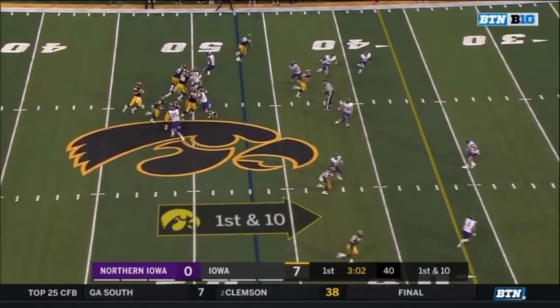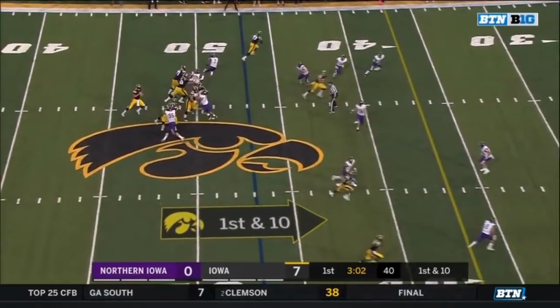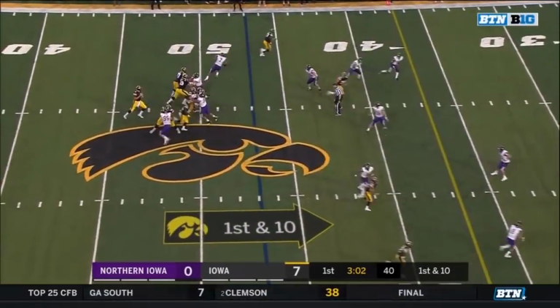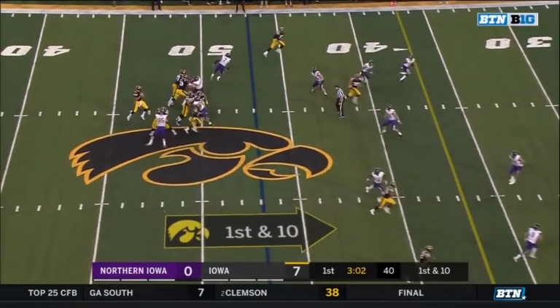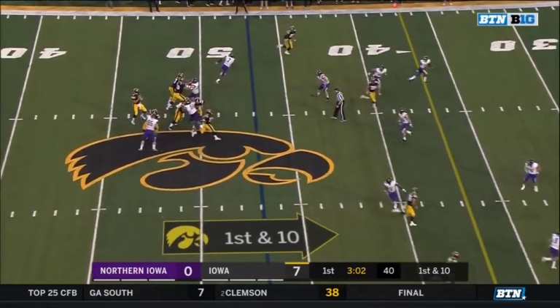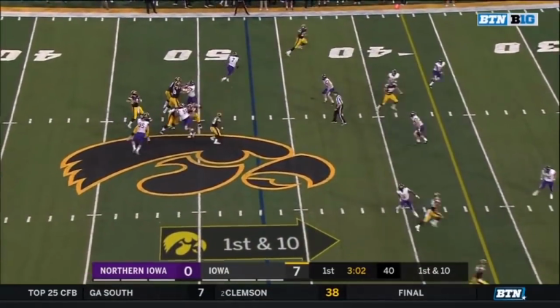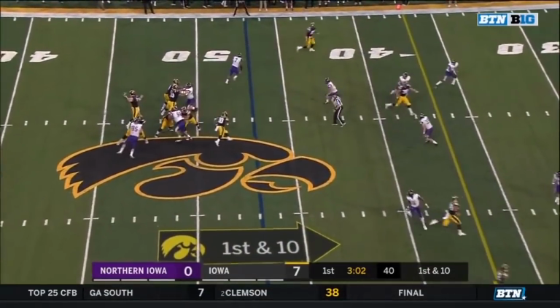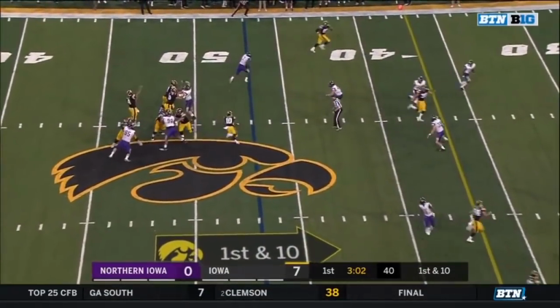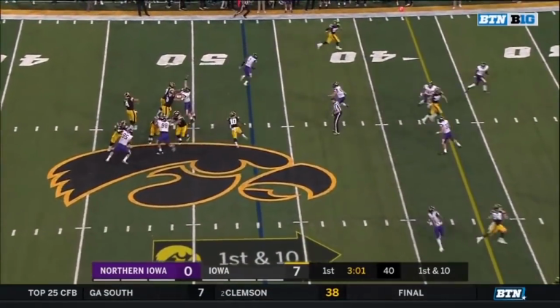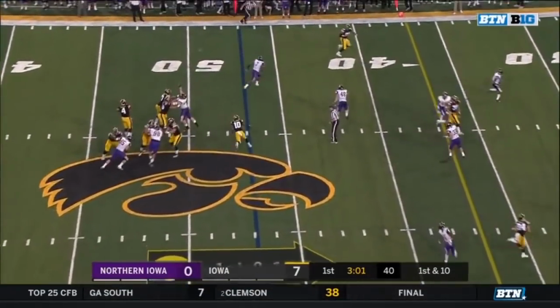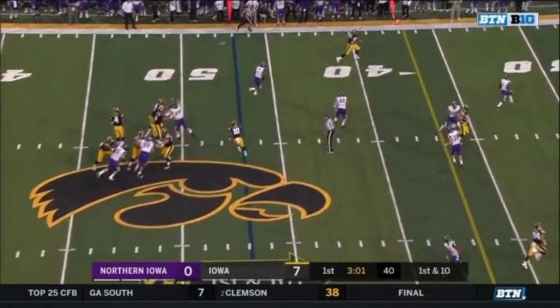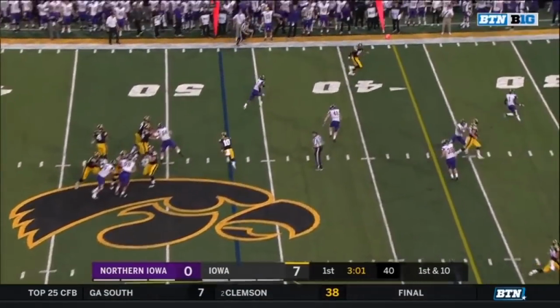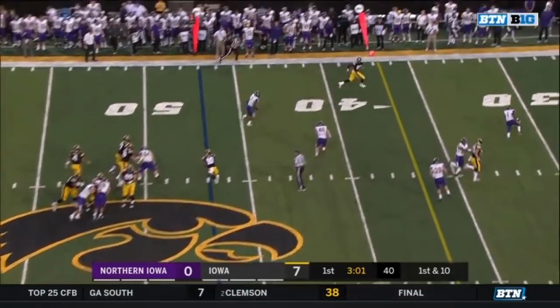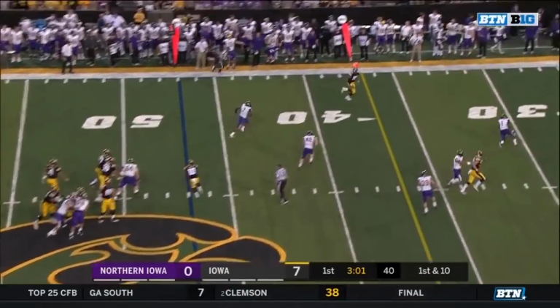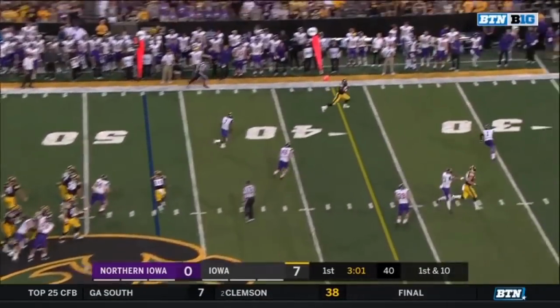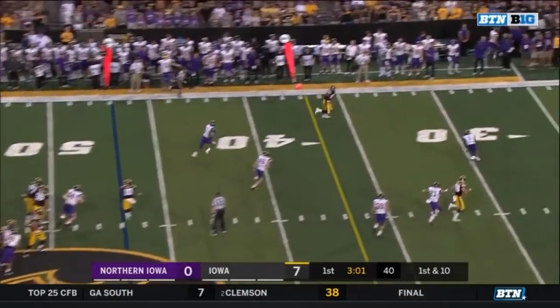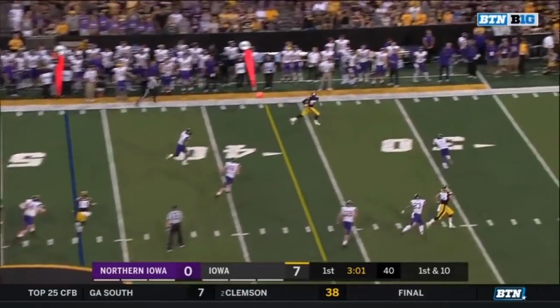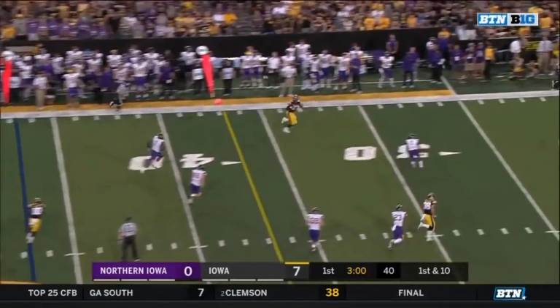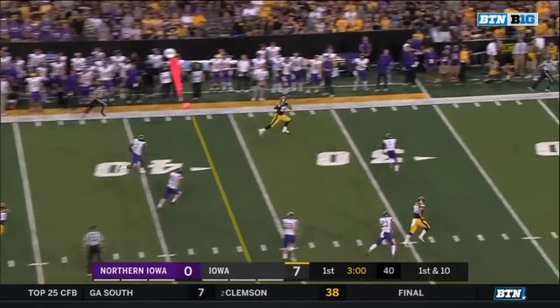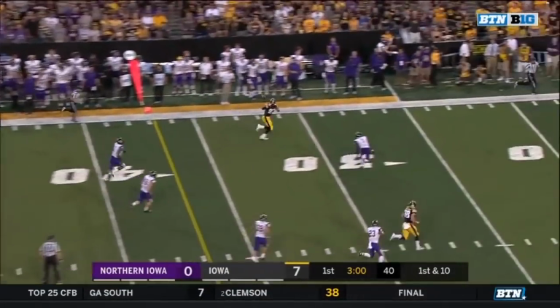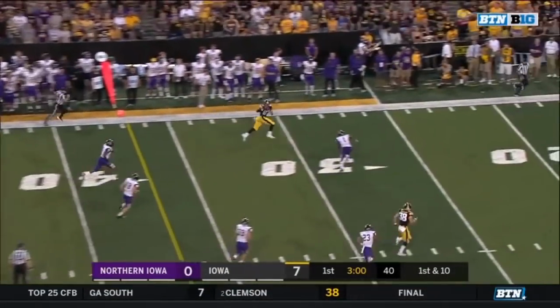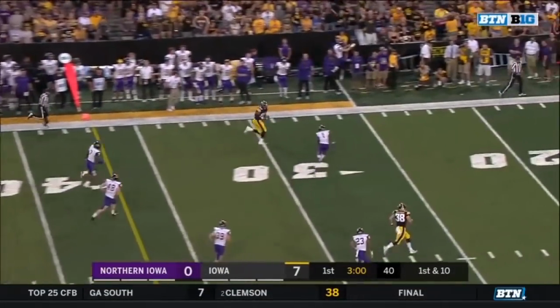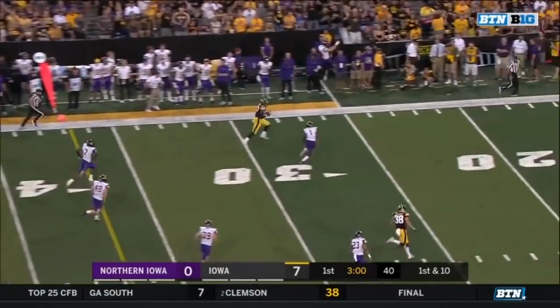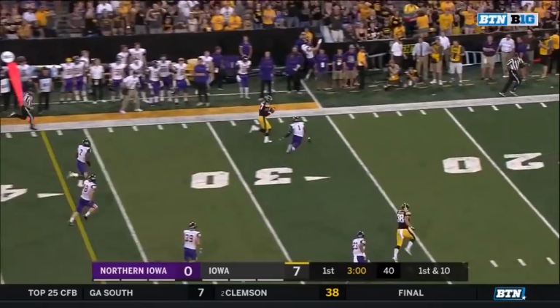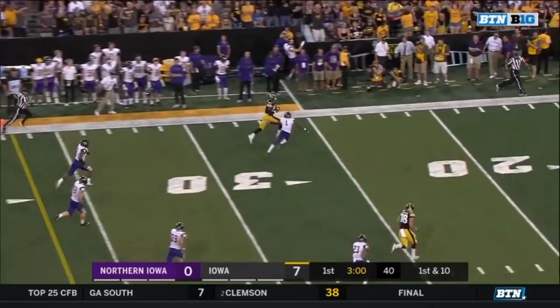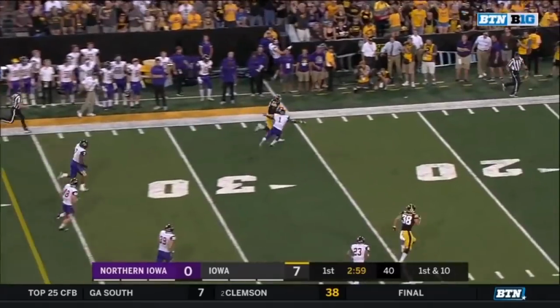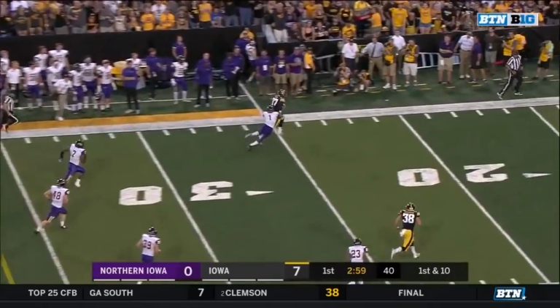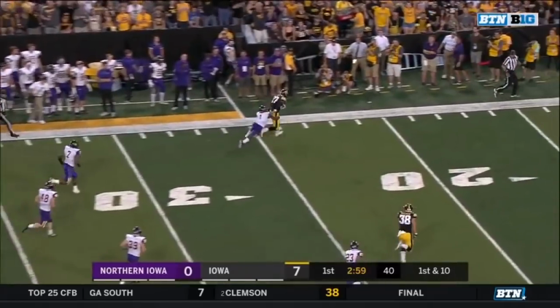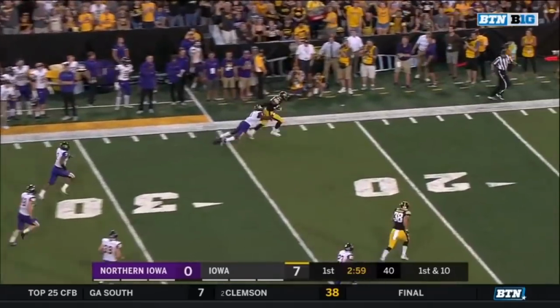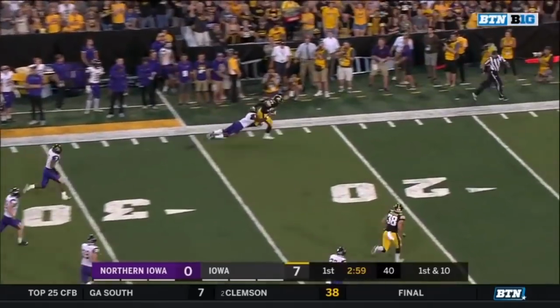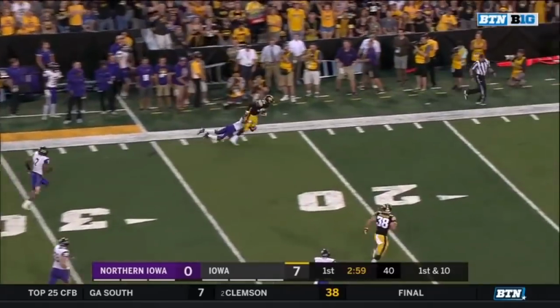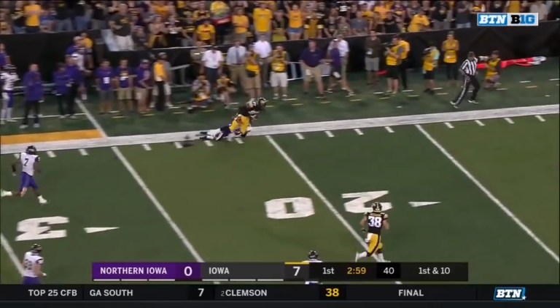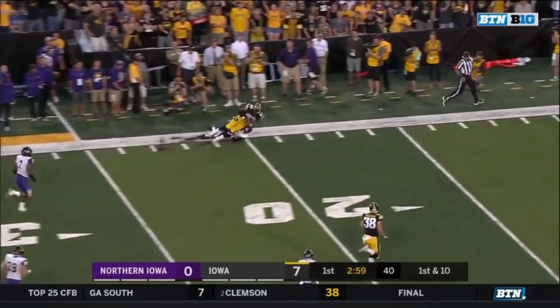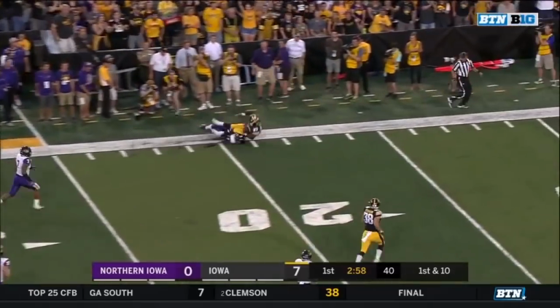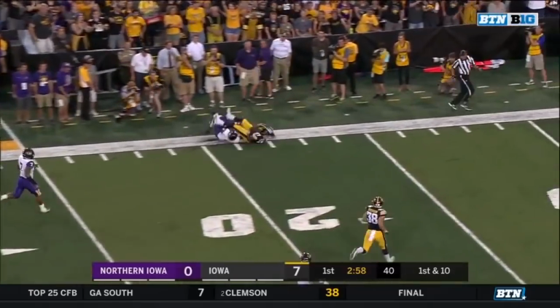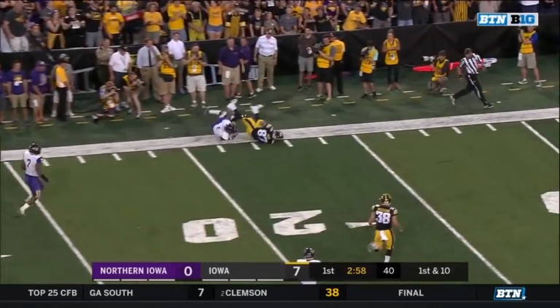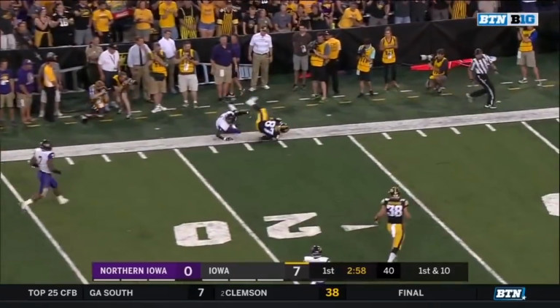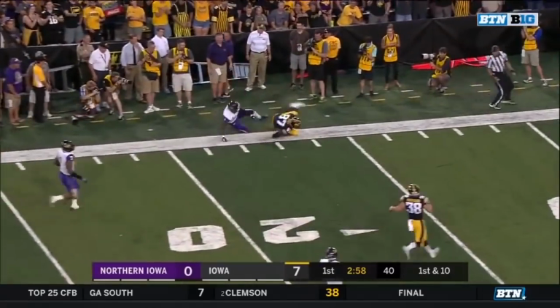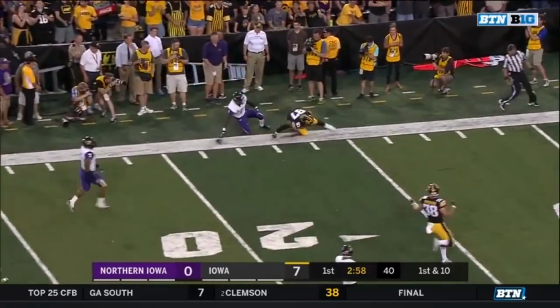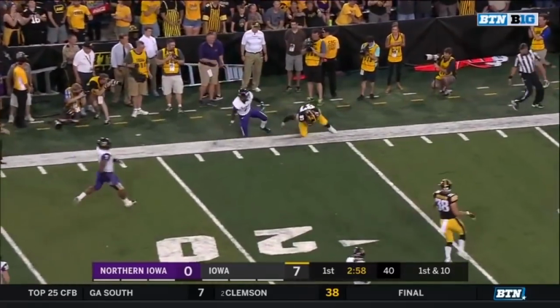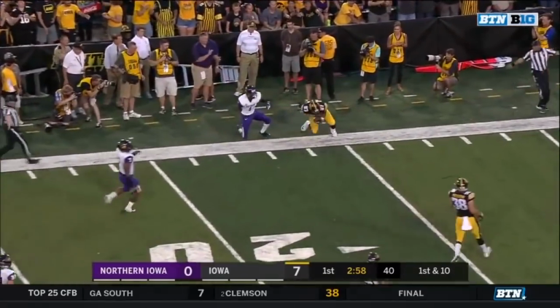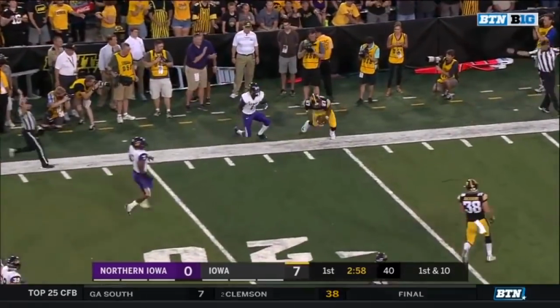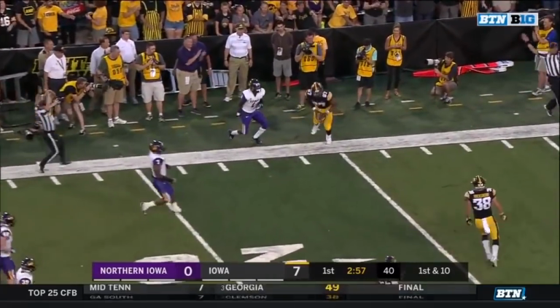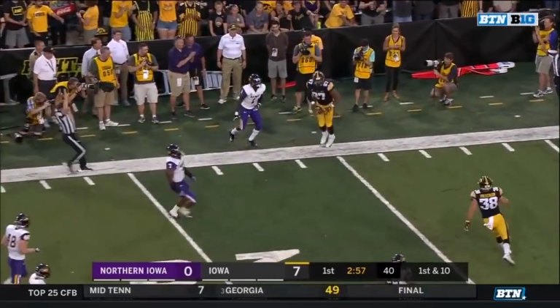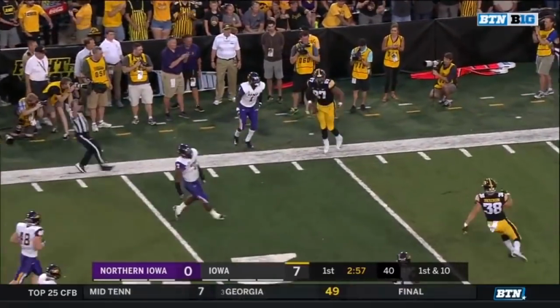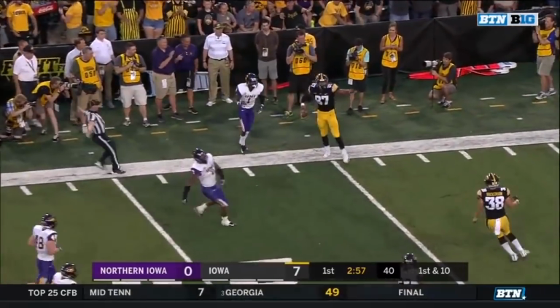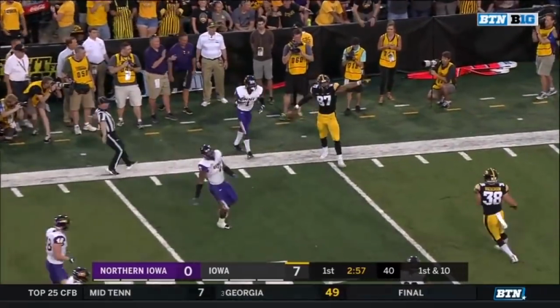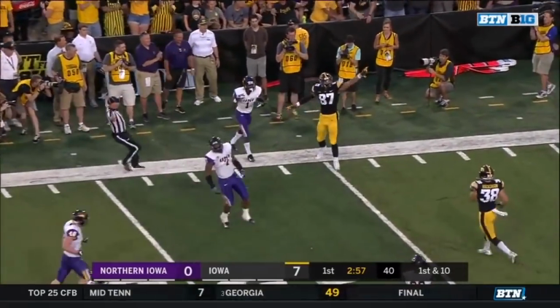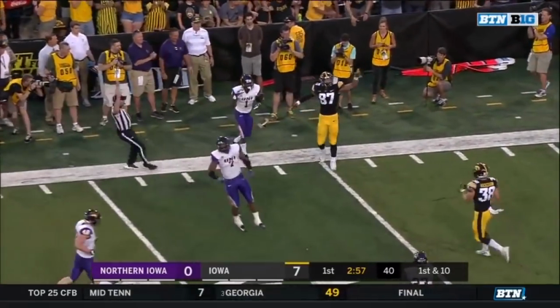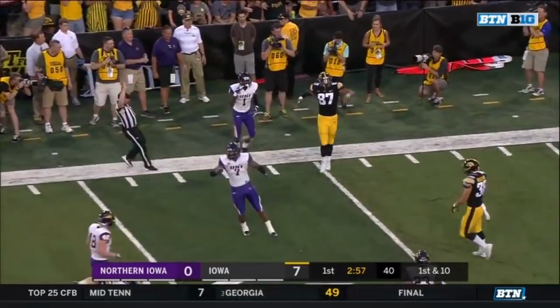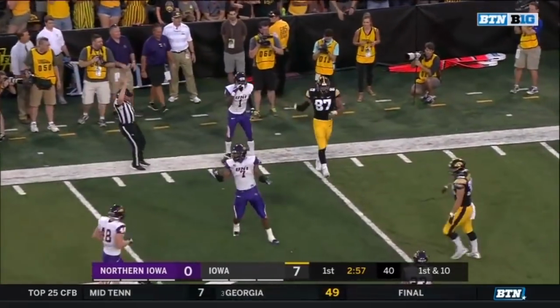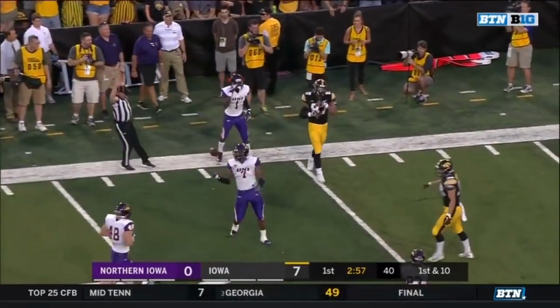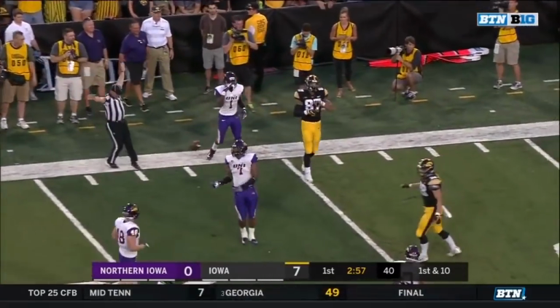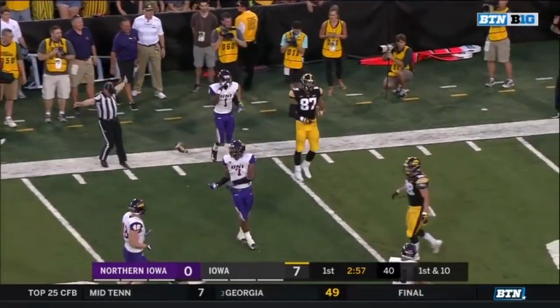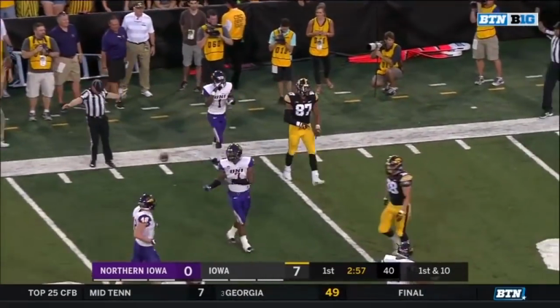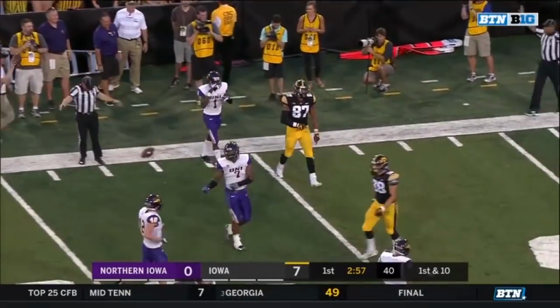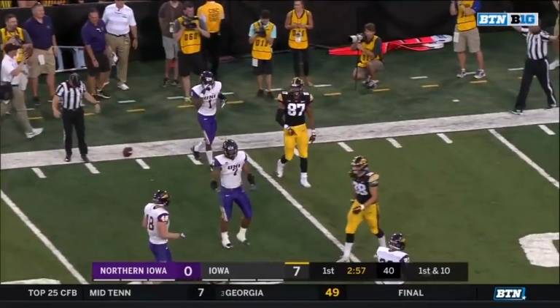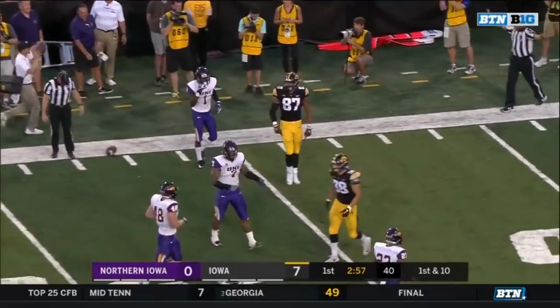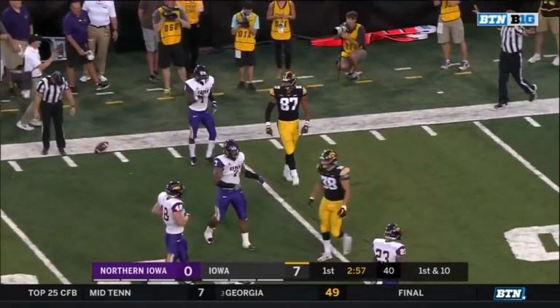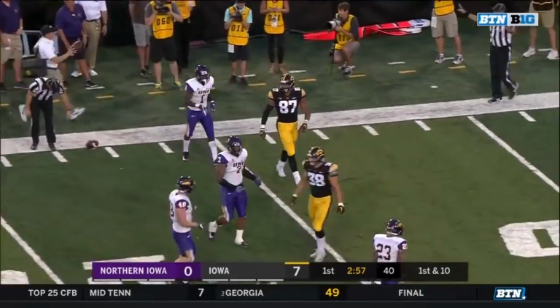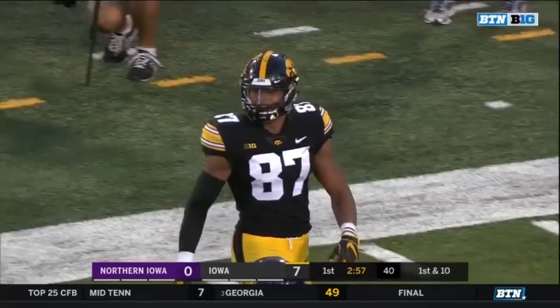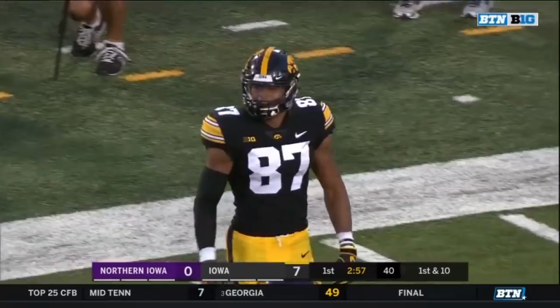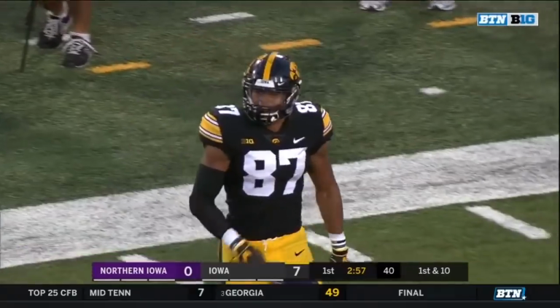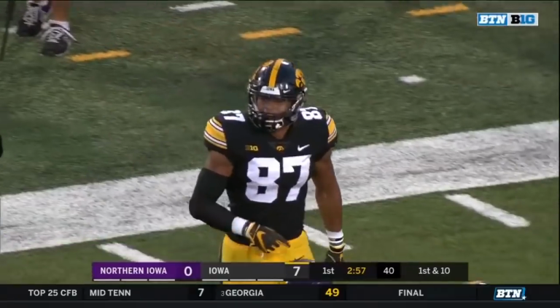Tempo again for the Hawkeyes — you rarely see this. Fant wide open down the sideline. He's finally dragged down by Lawrence from behind.